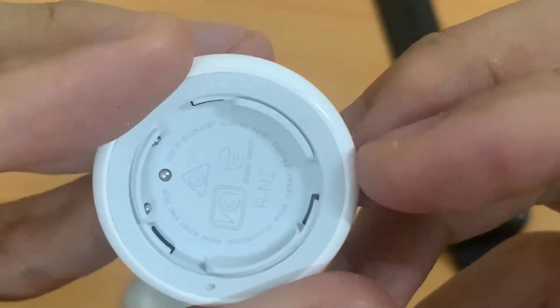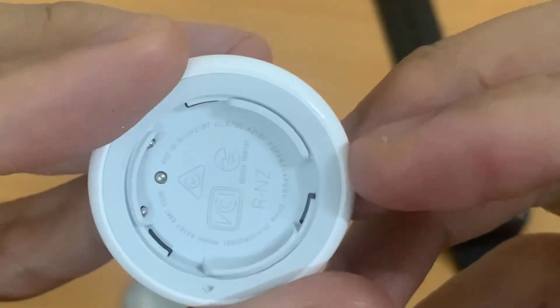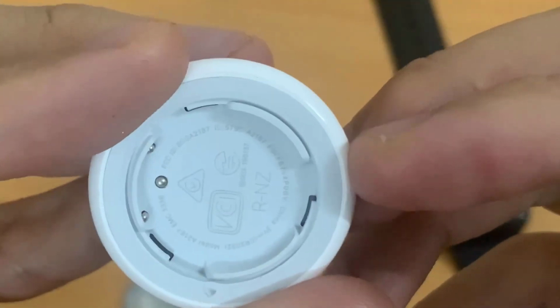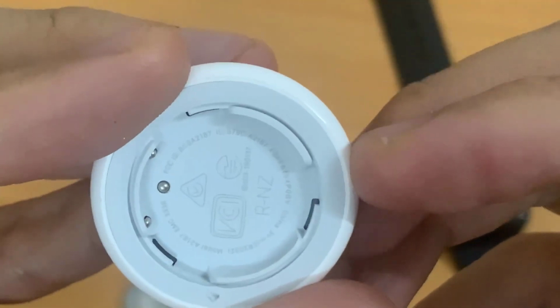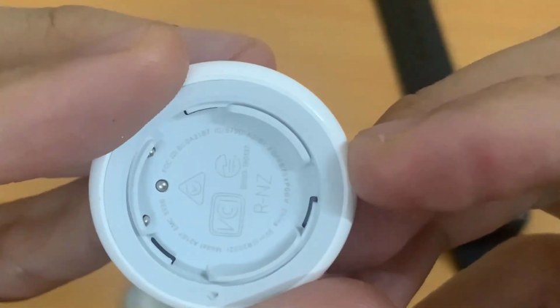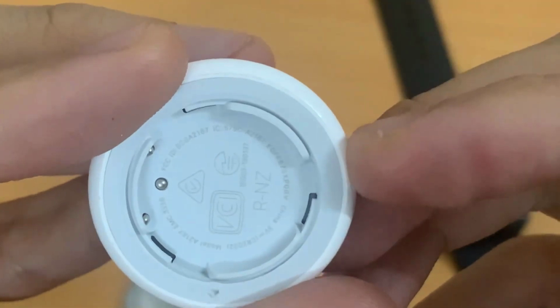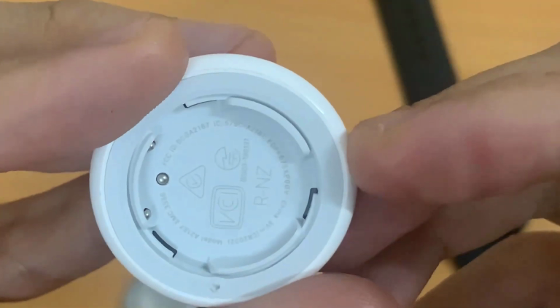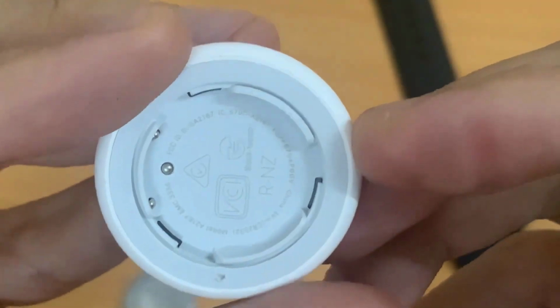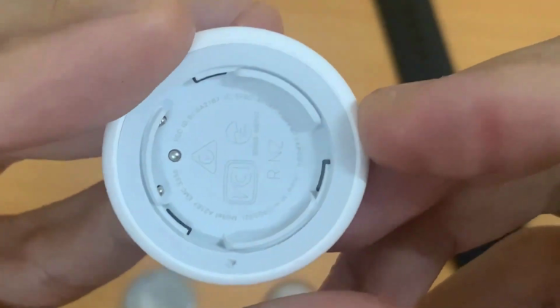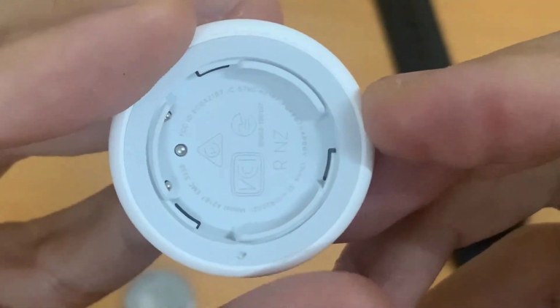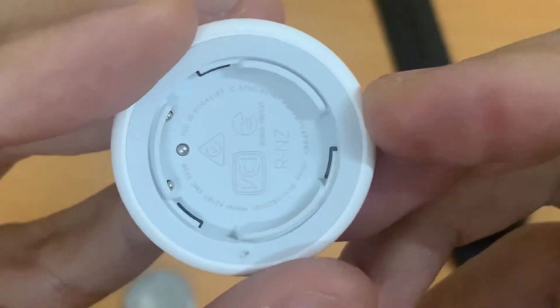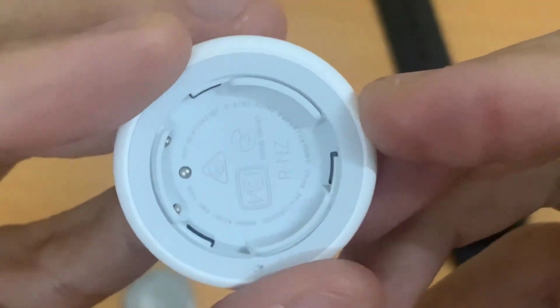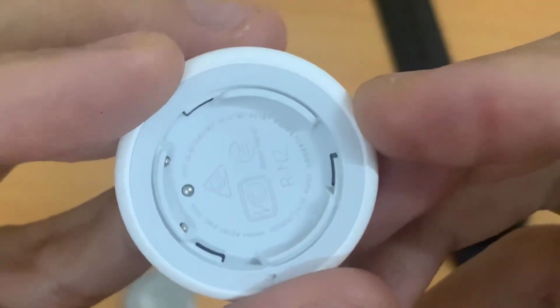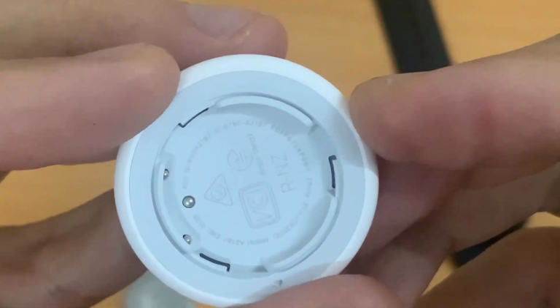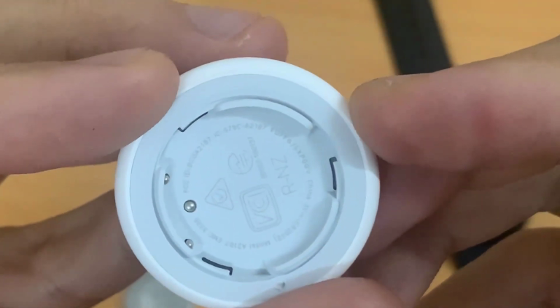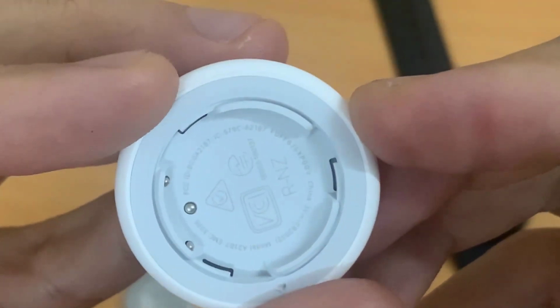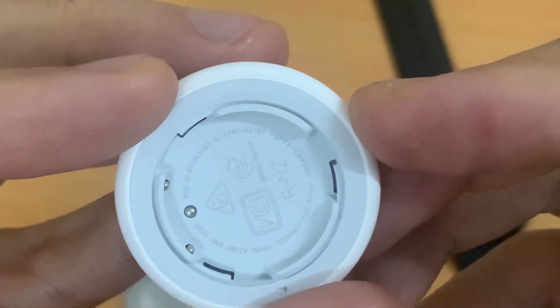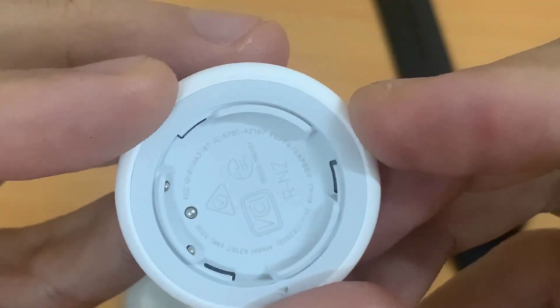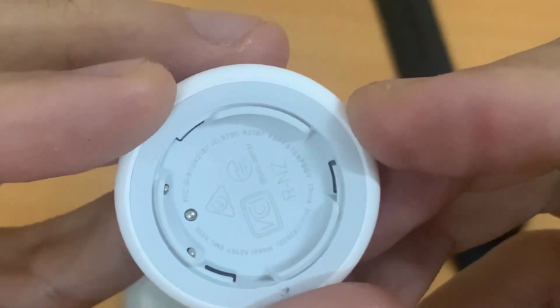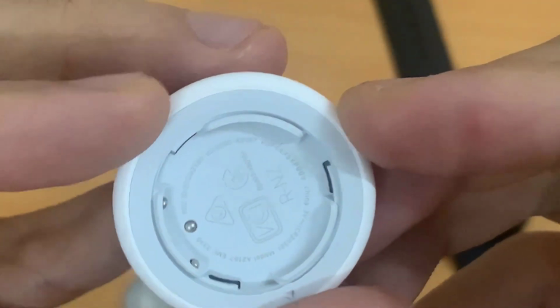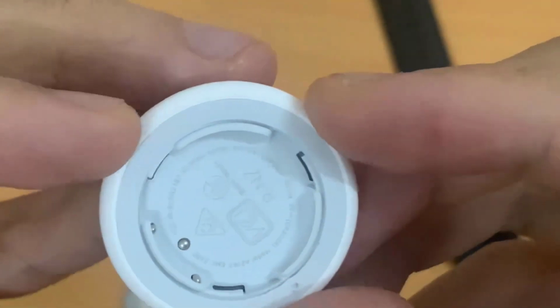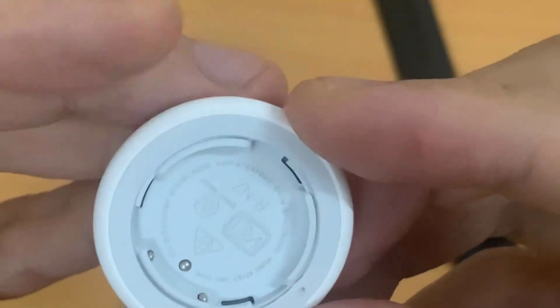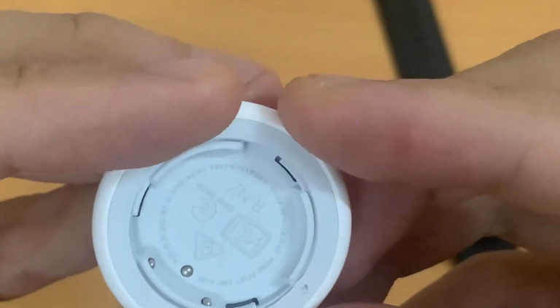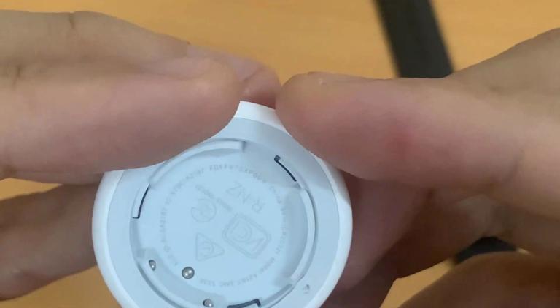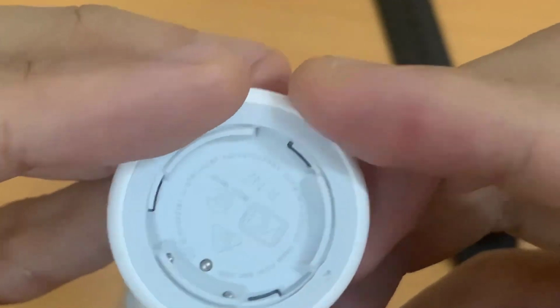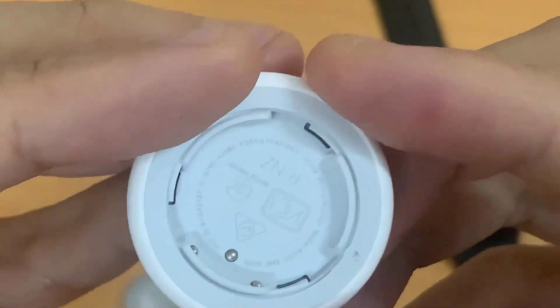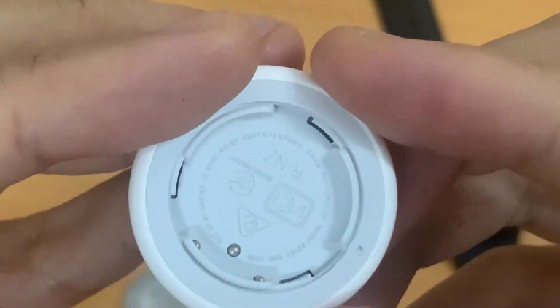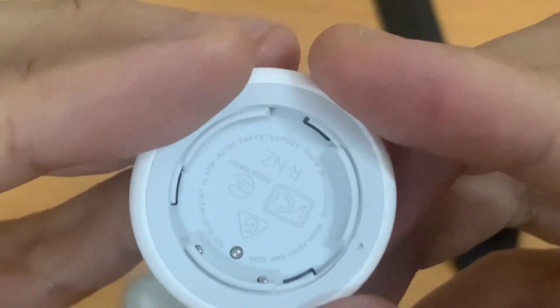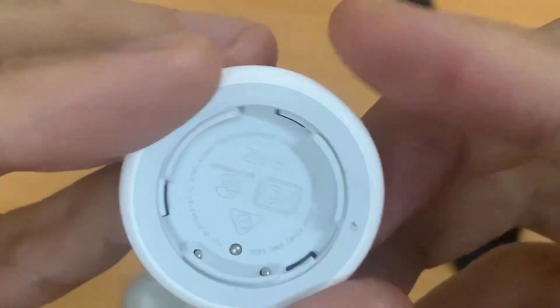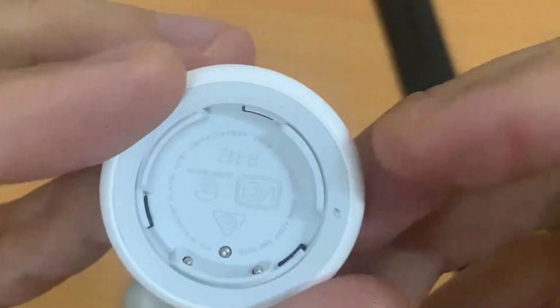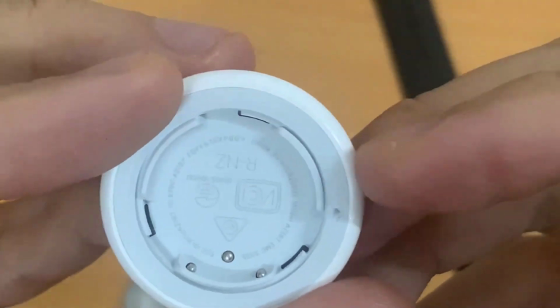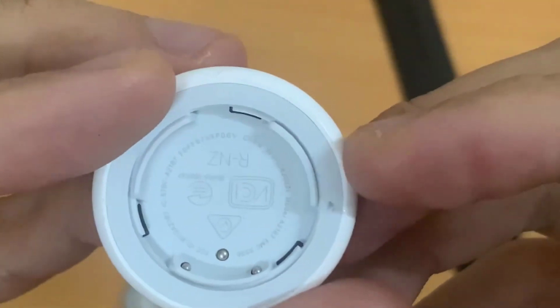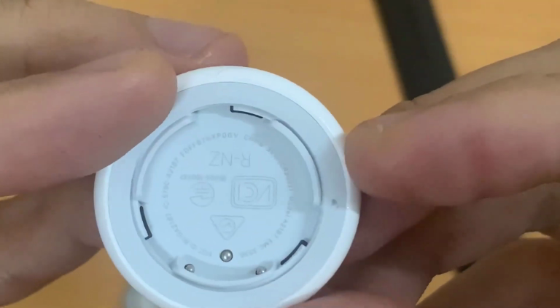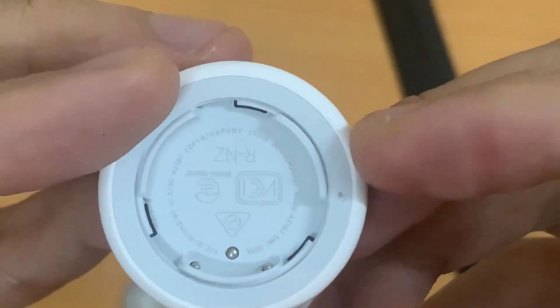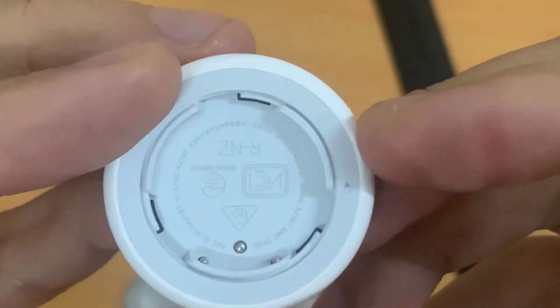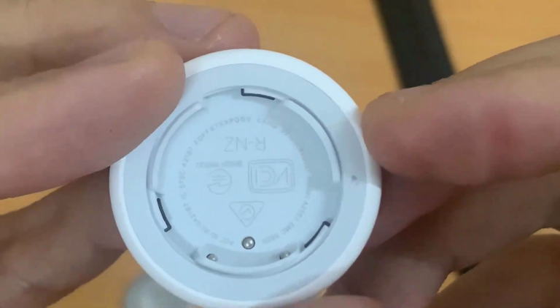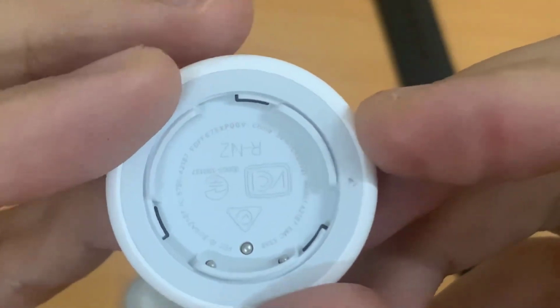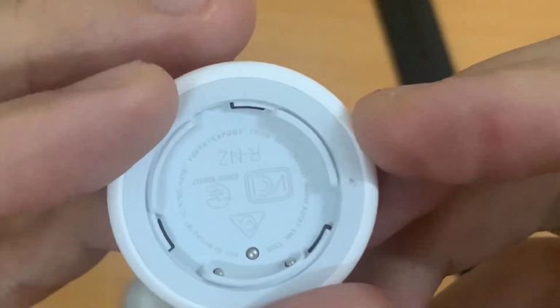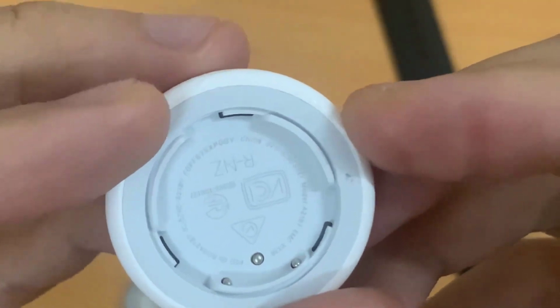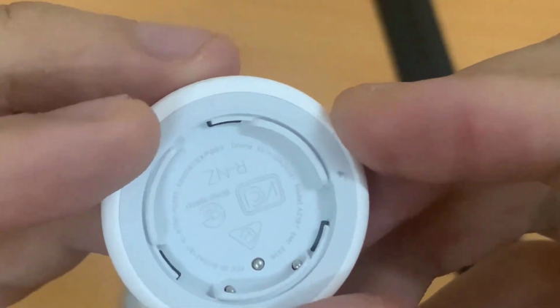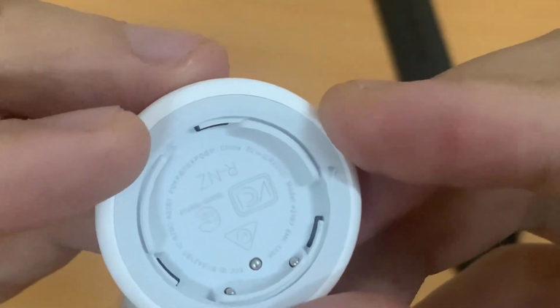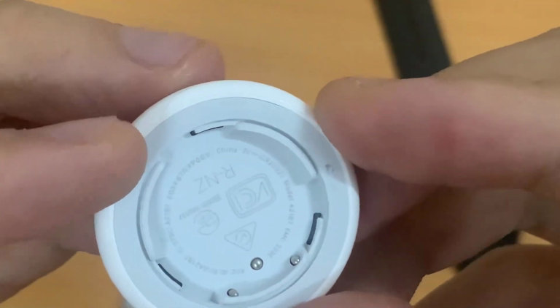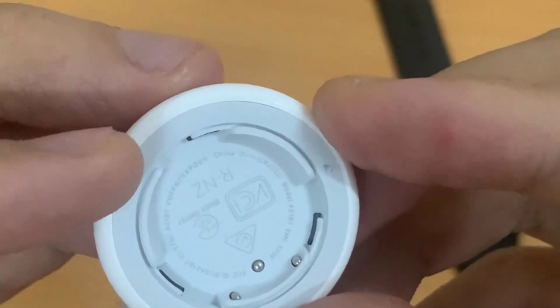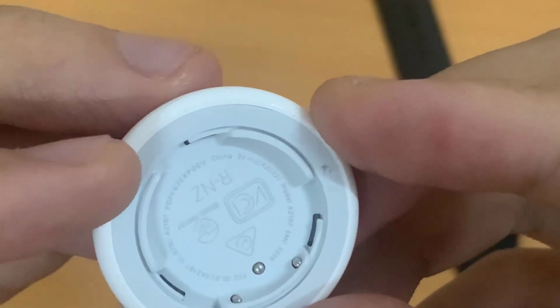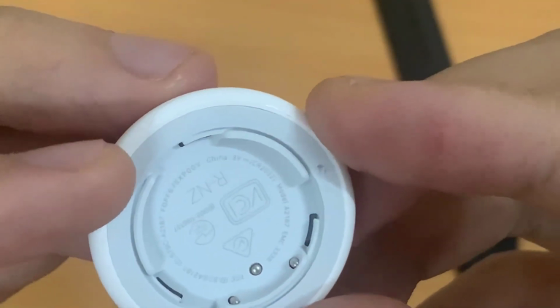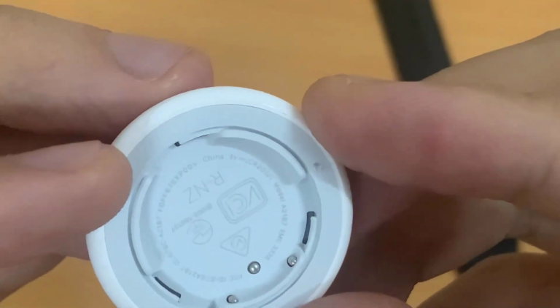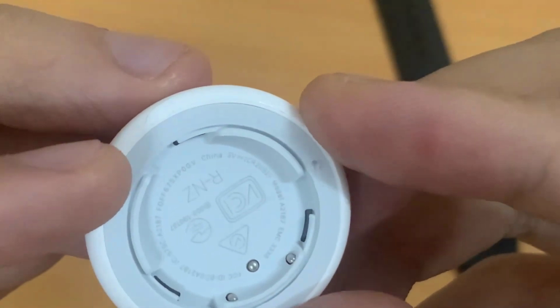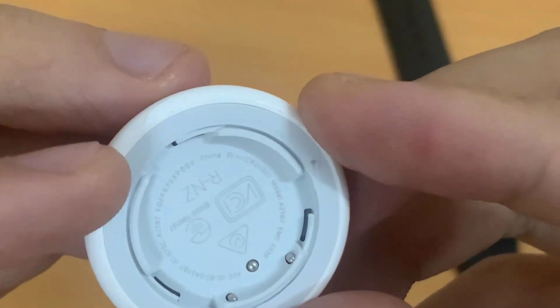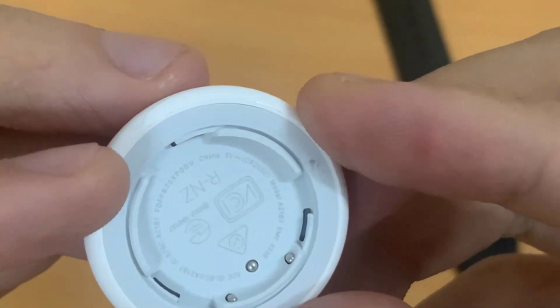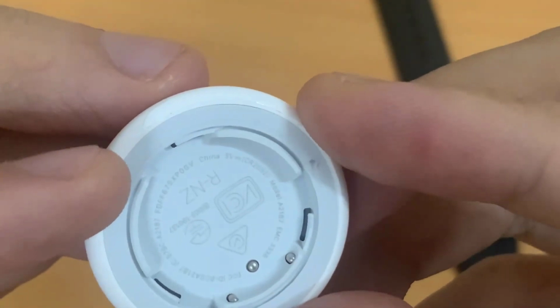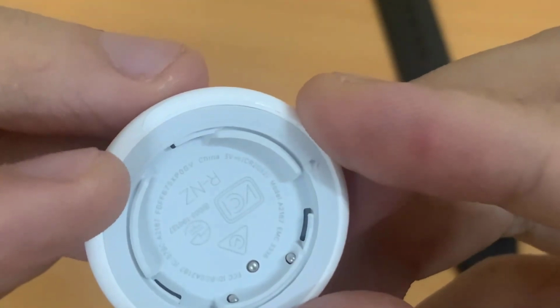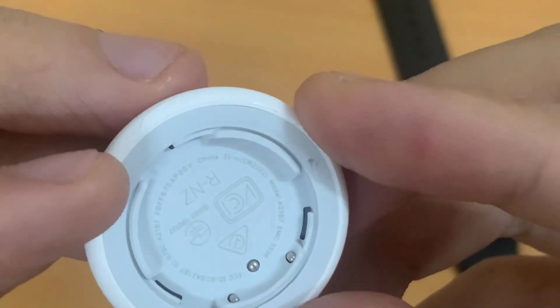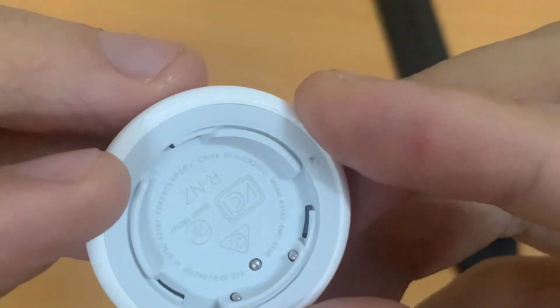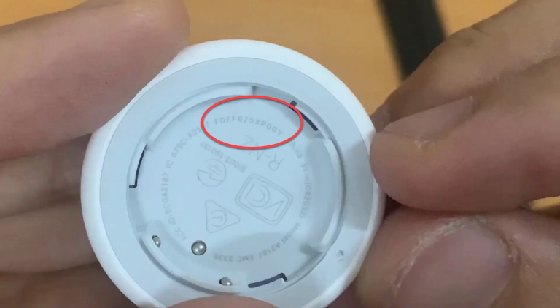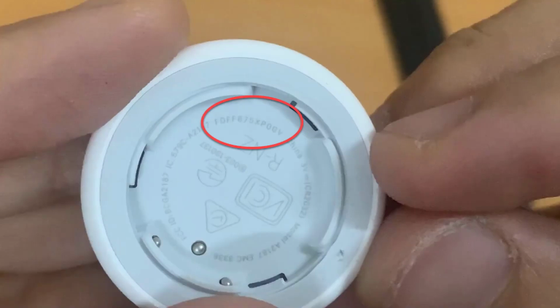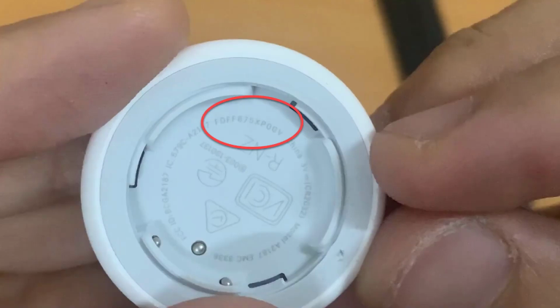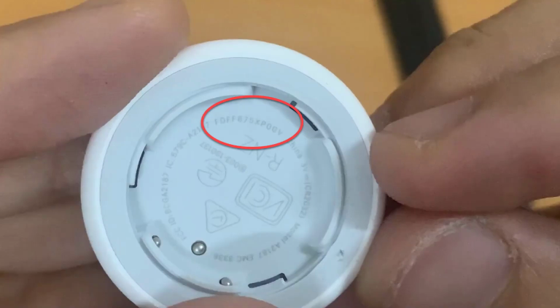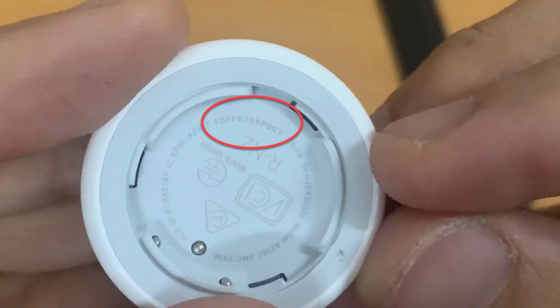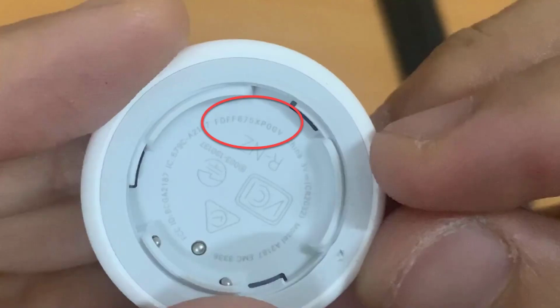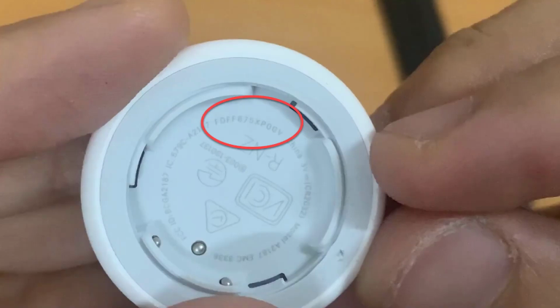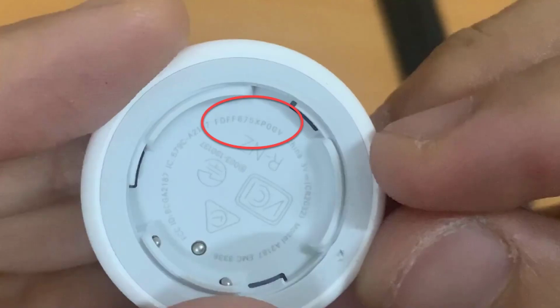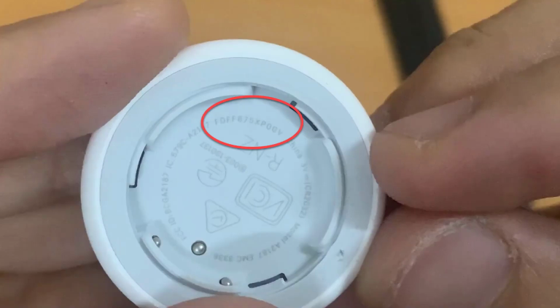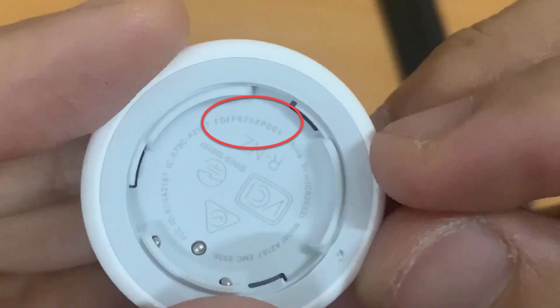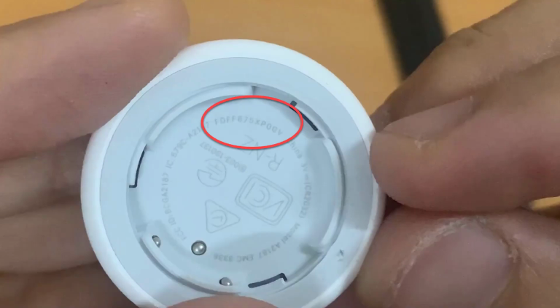You can find the serial number printed inside the AirTag.